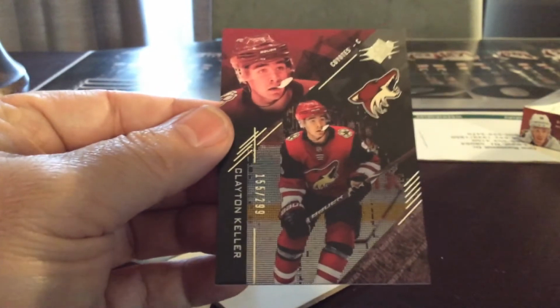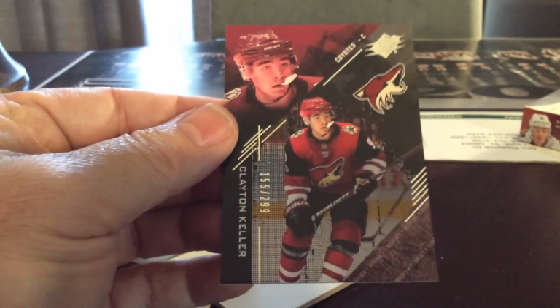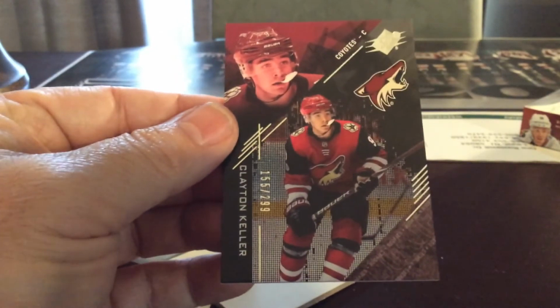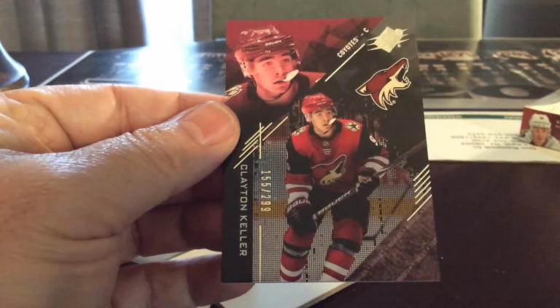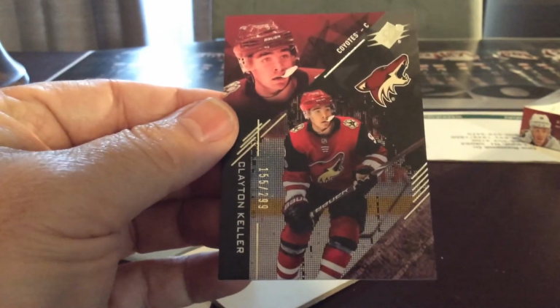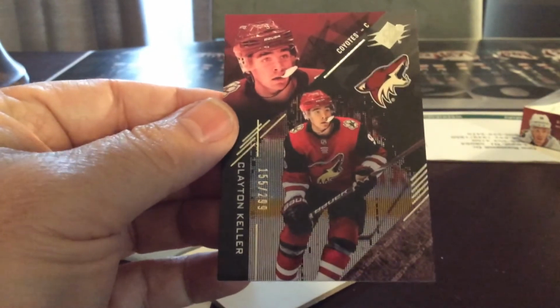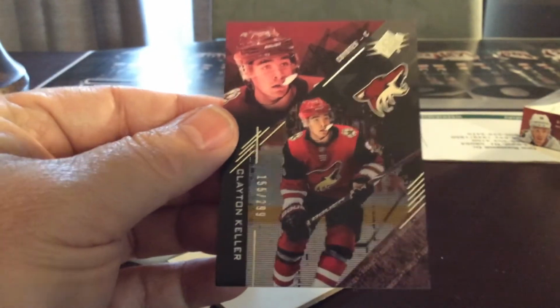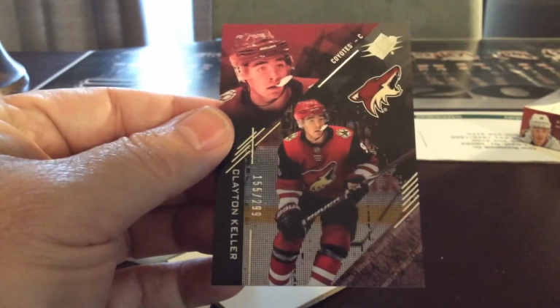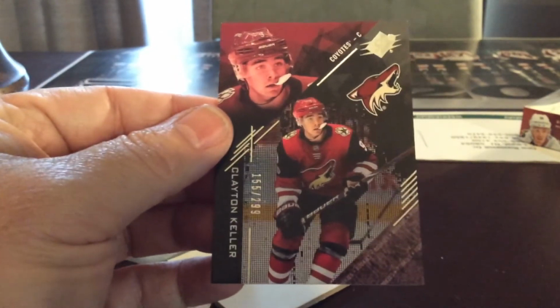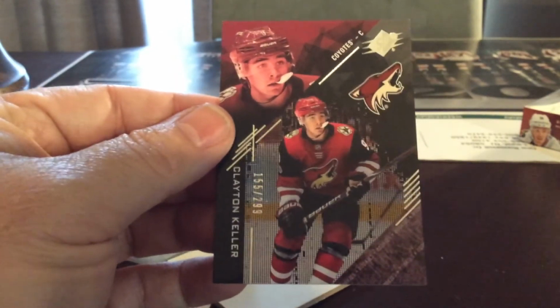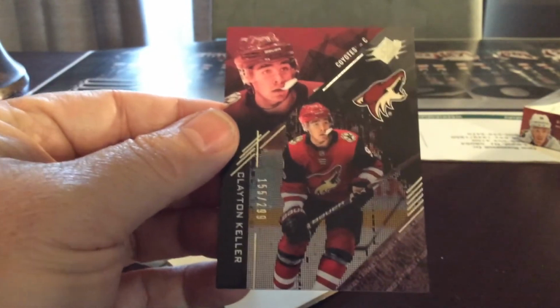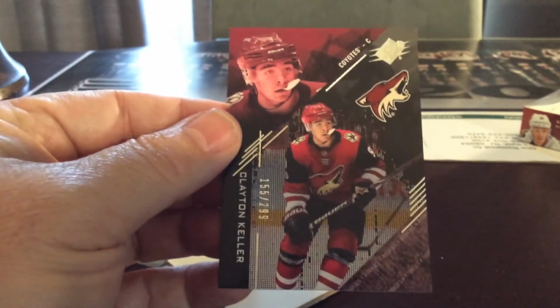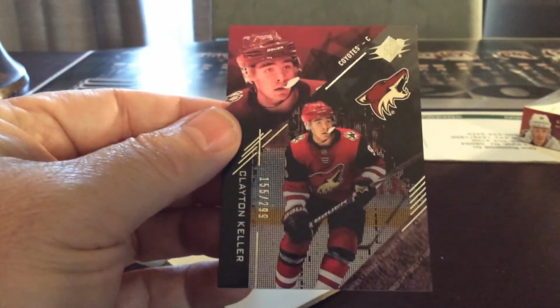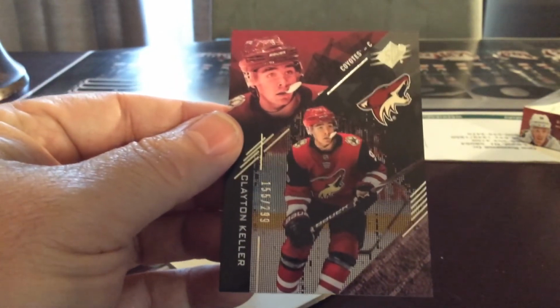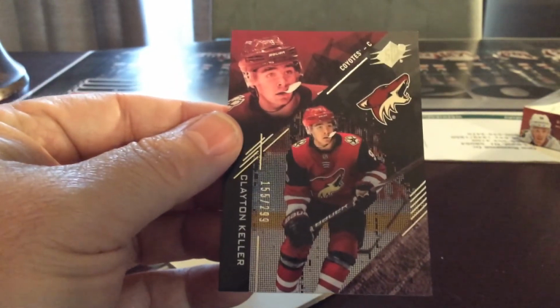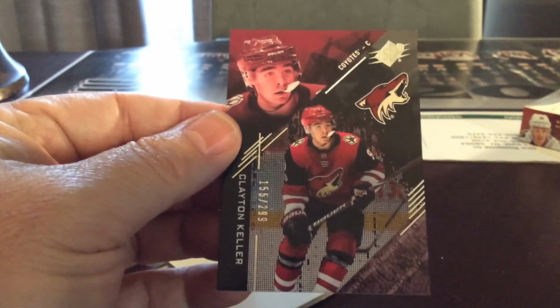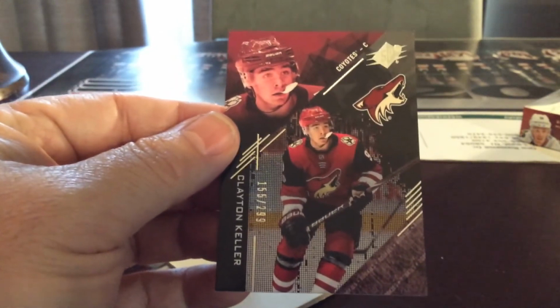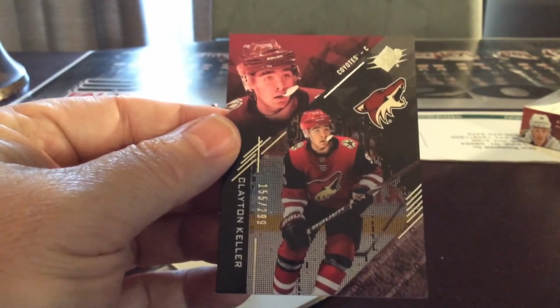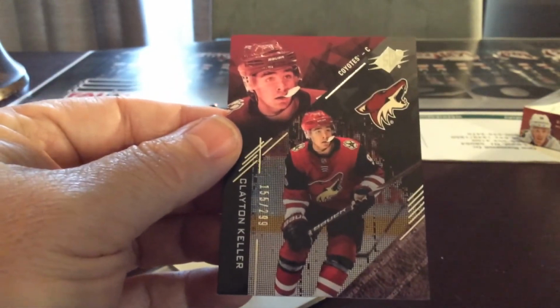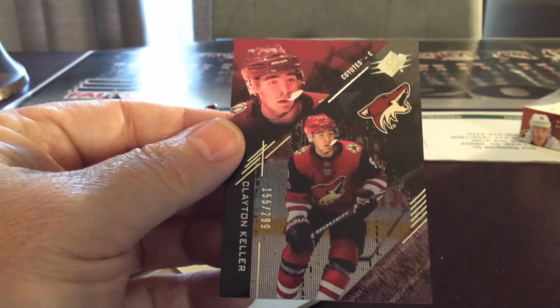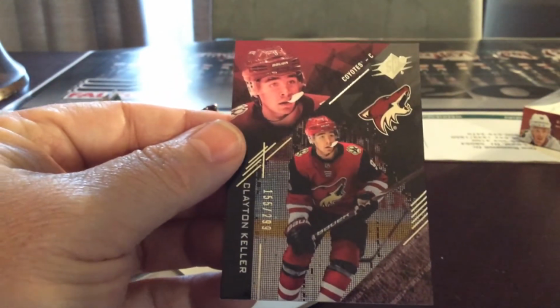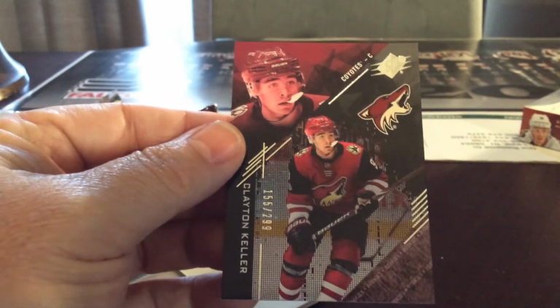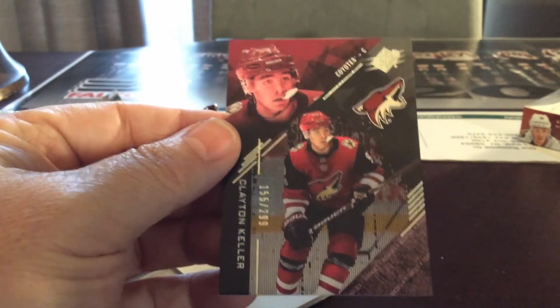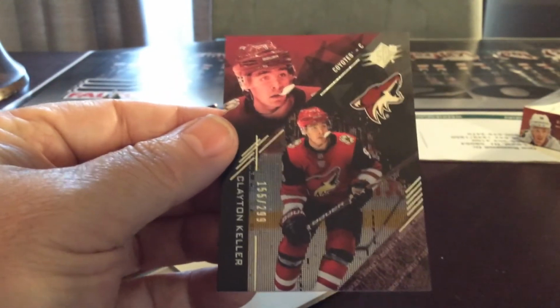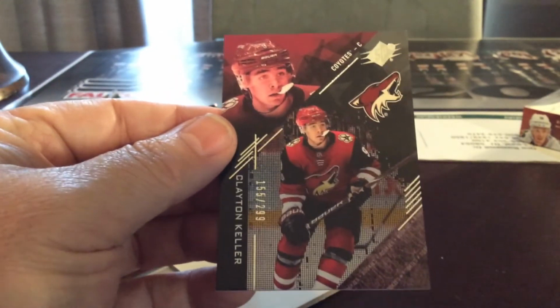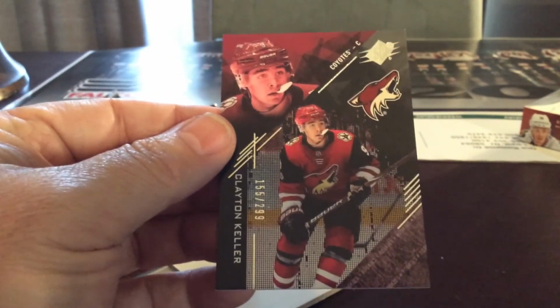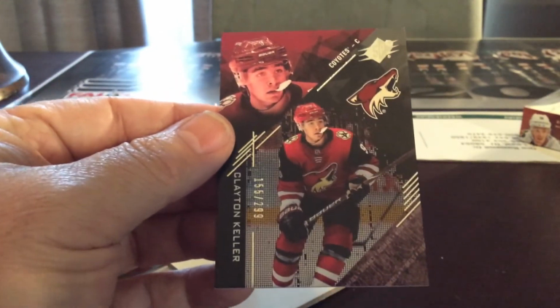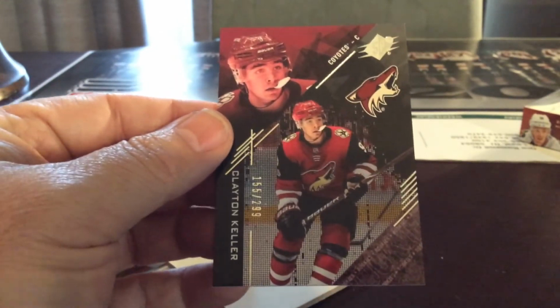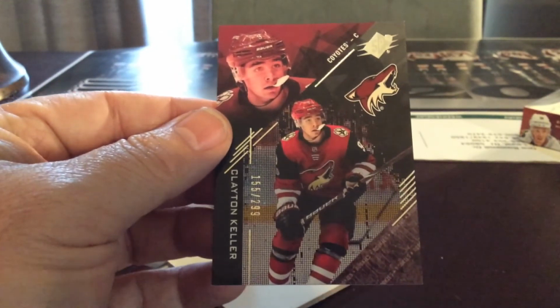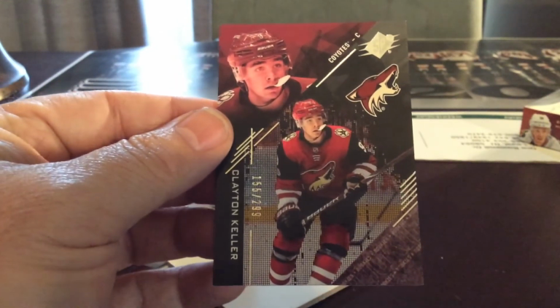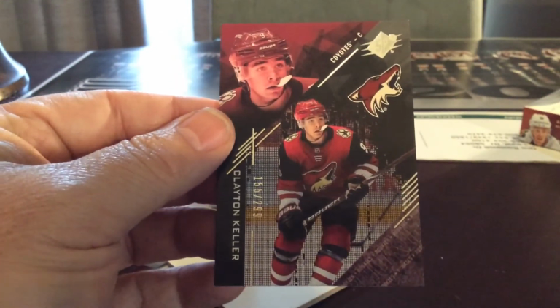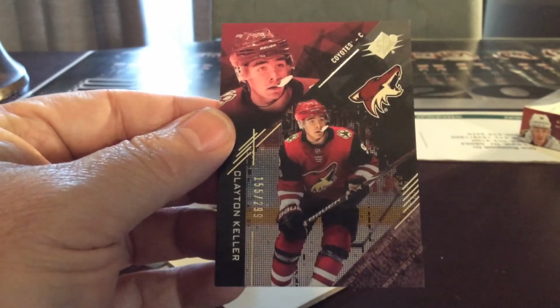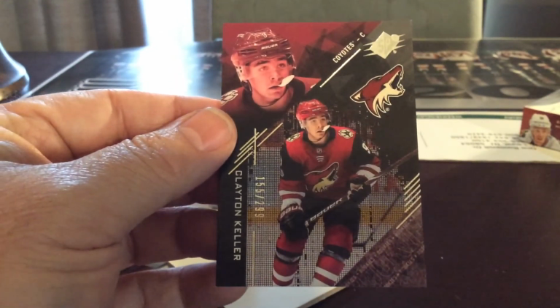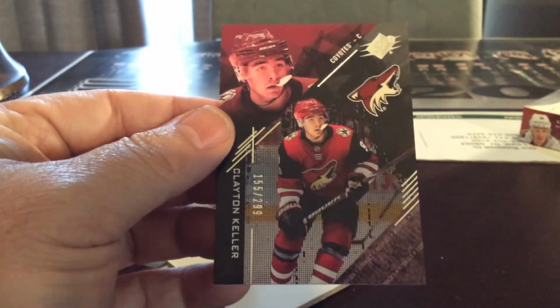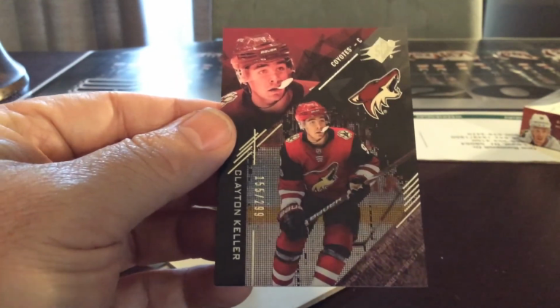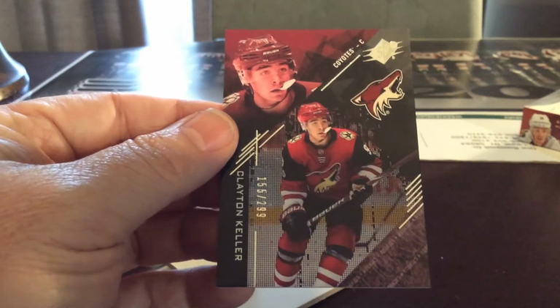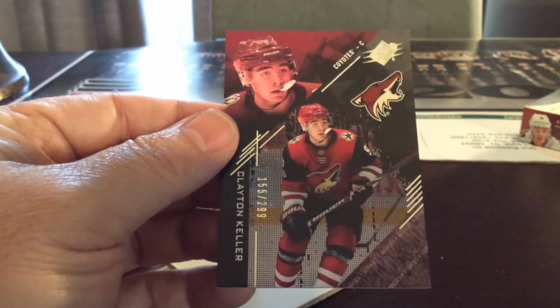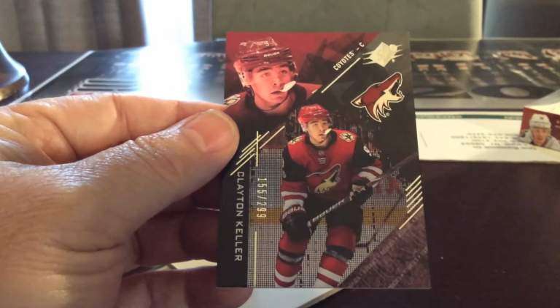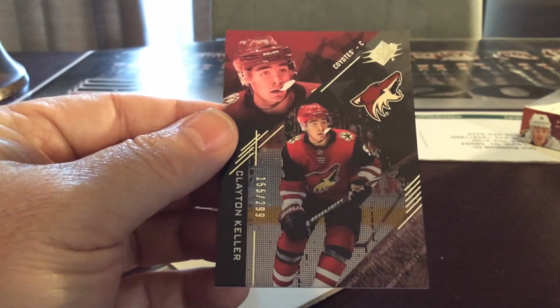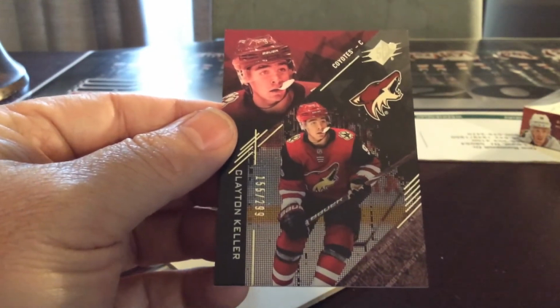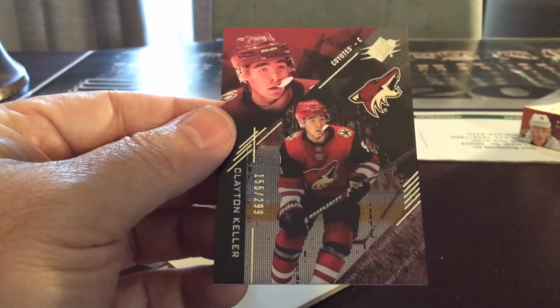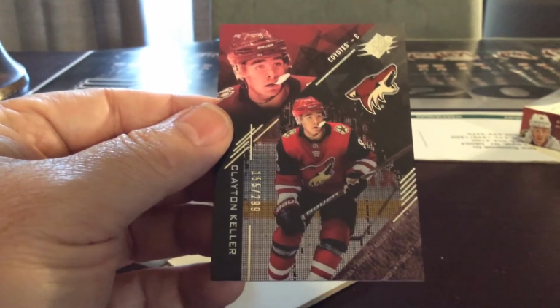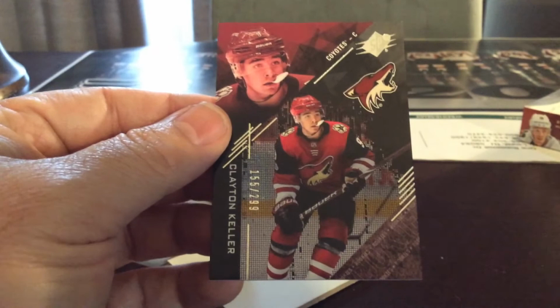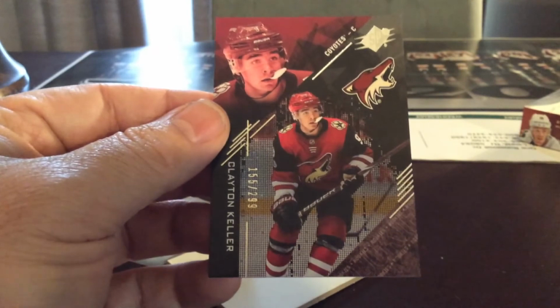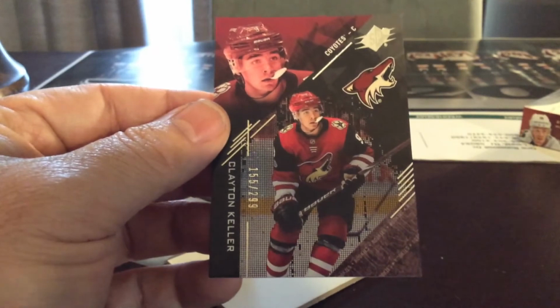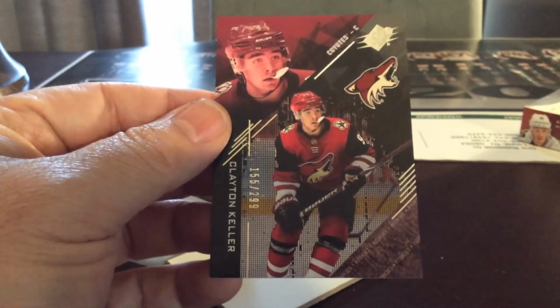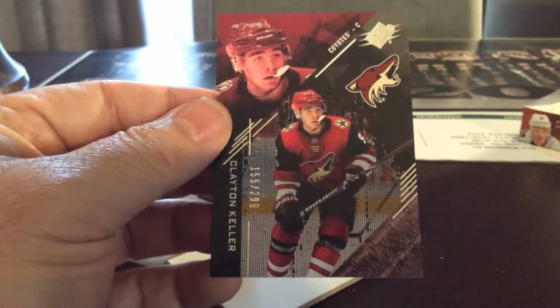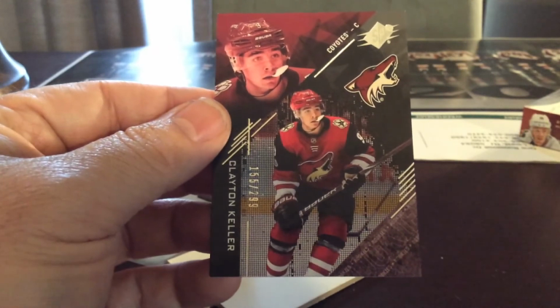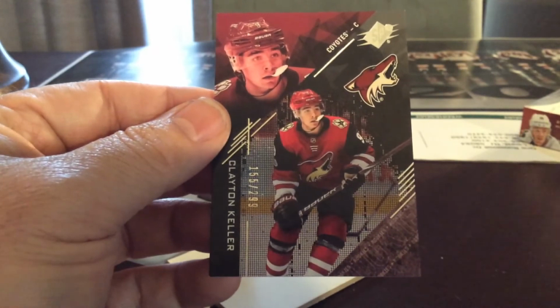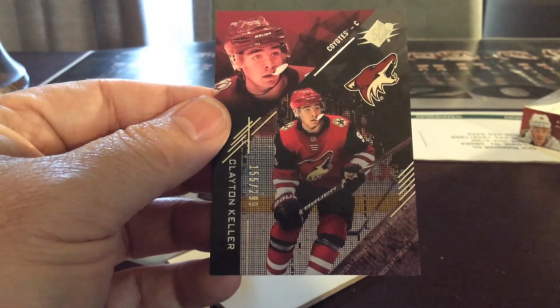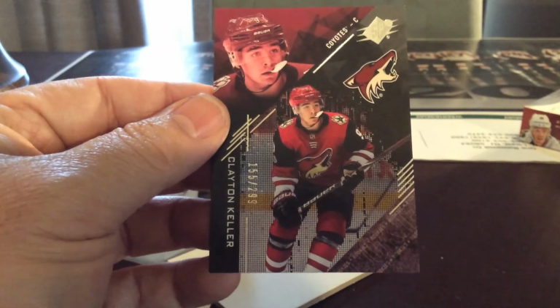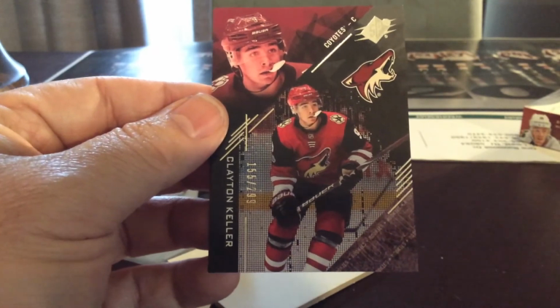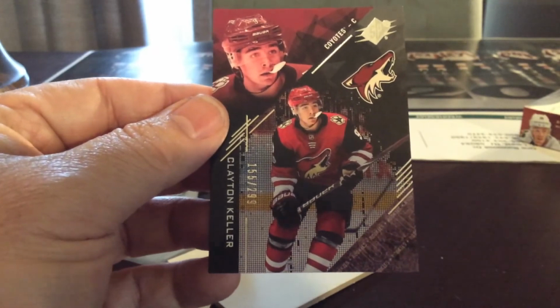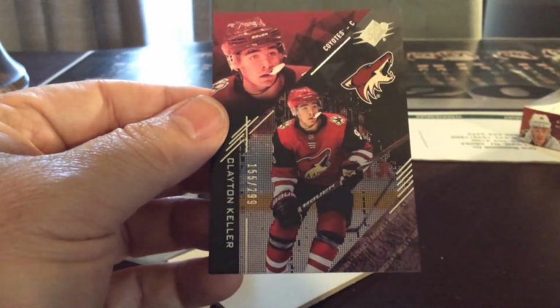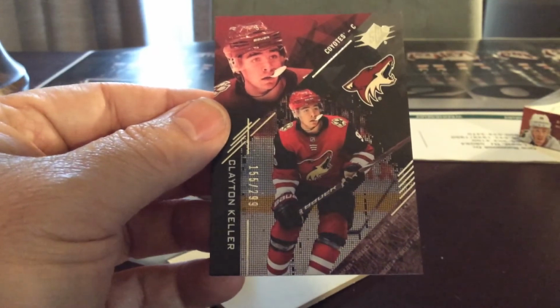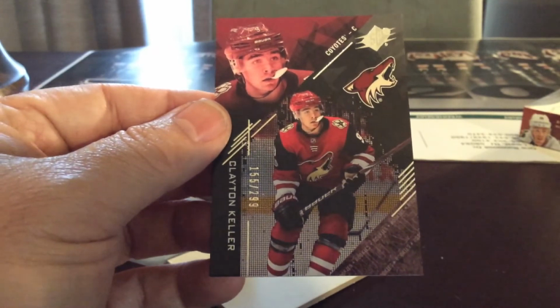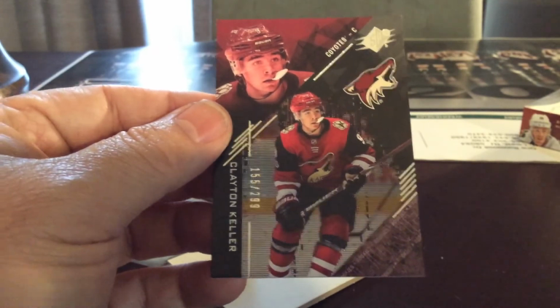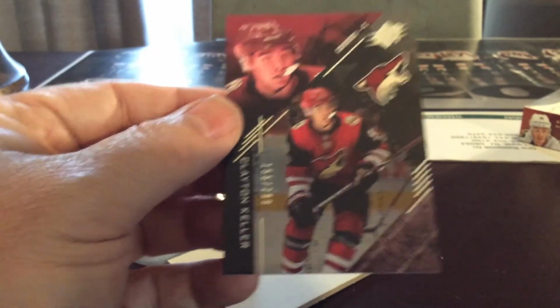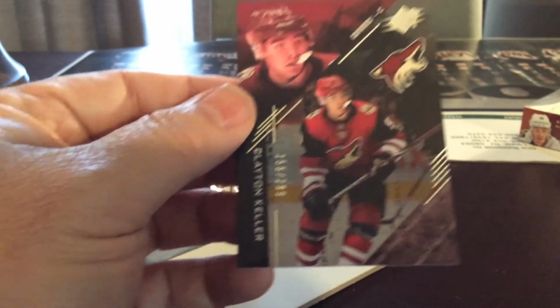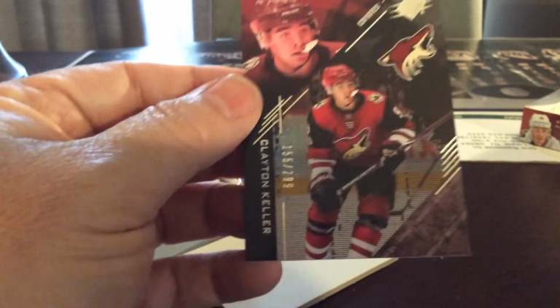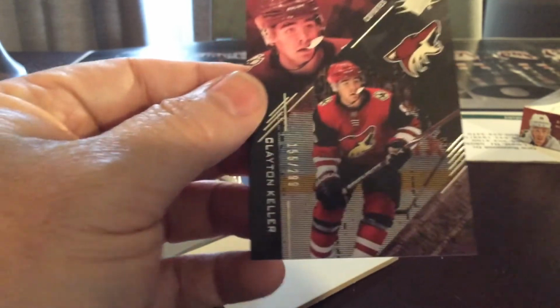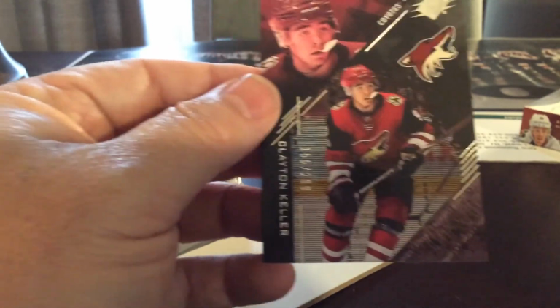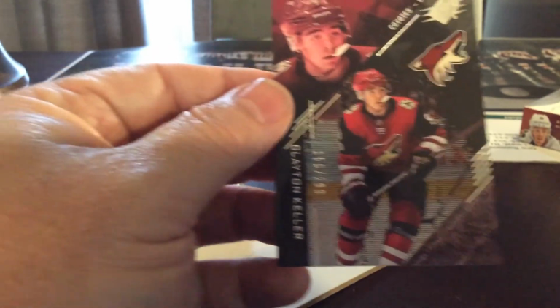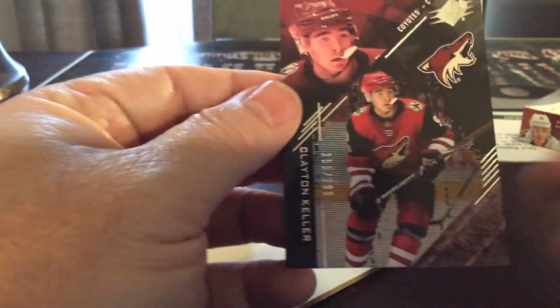Here is a hit for the Arizona Coyotes — Clayton Keller, 155 out of 299.